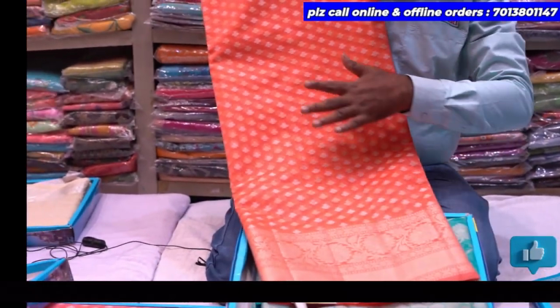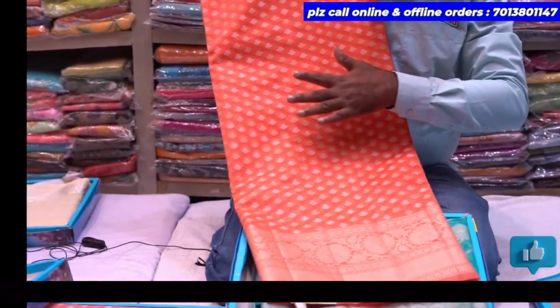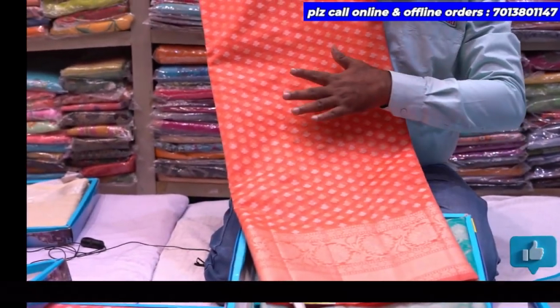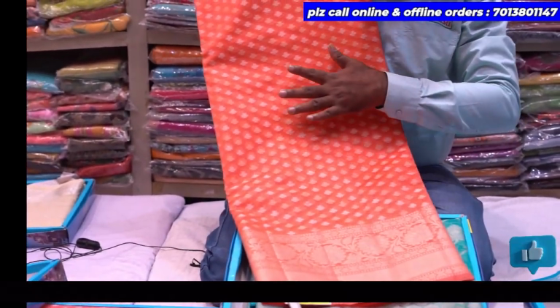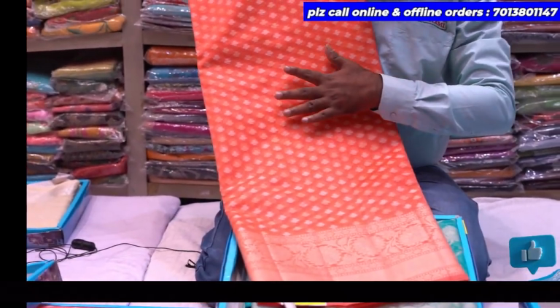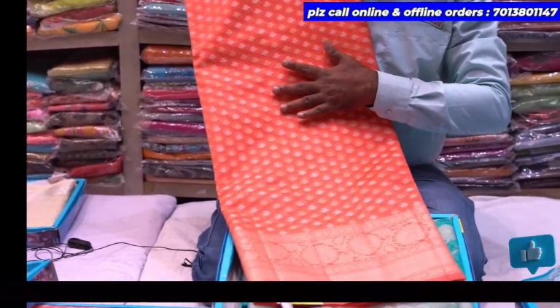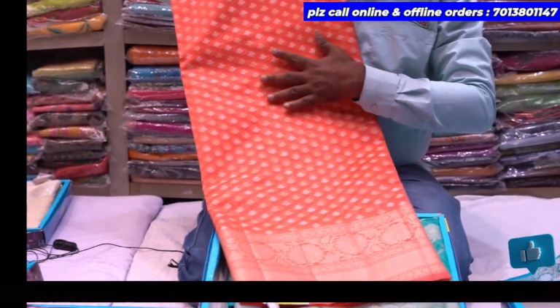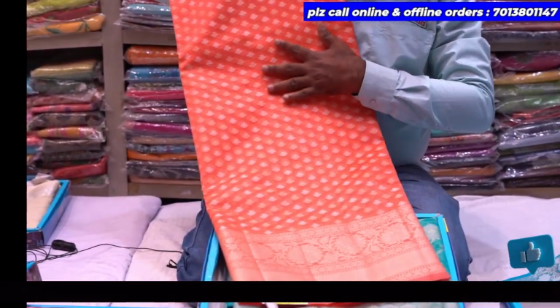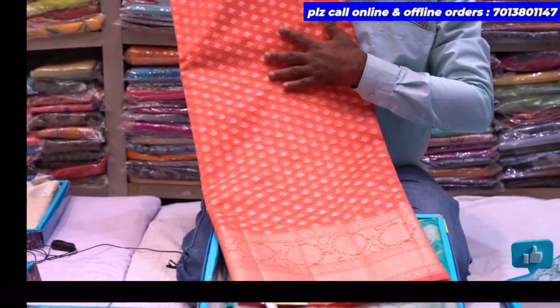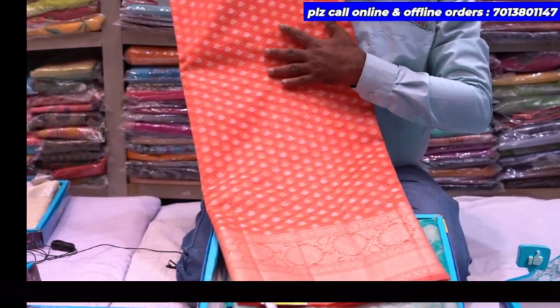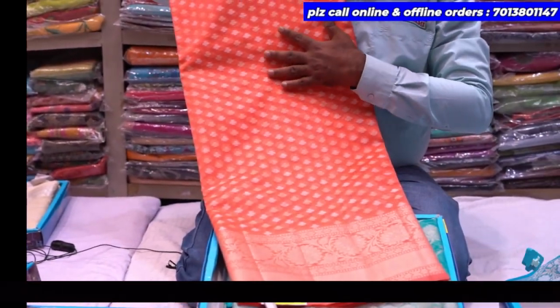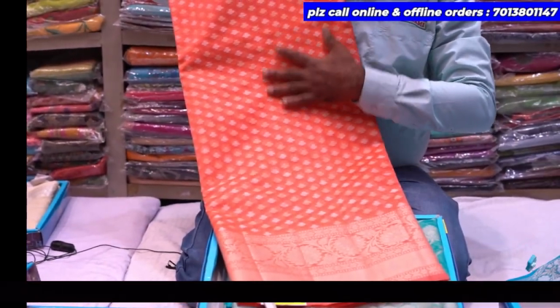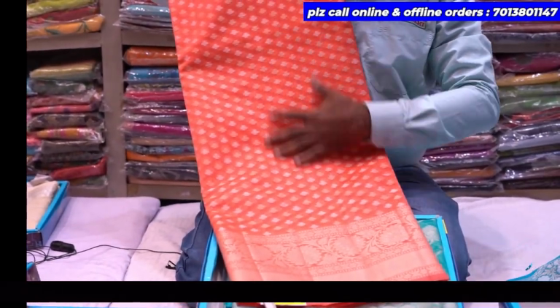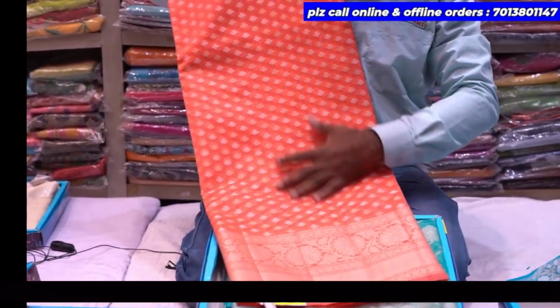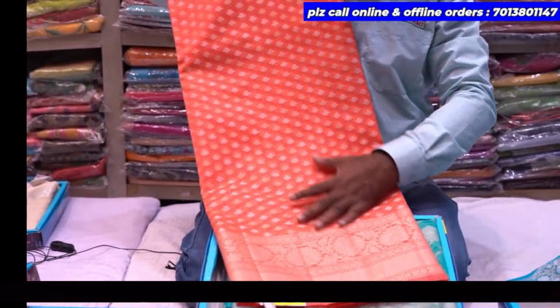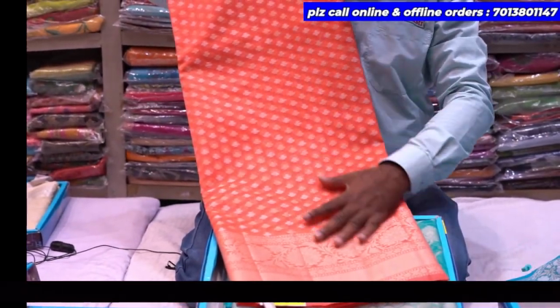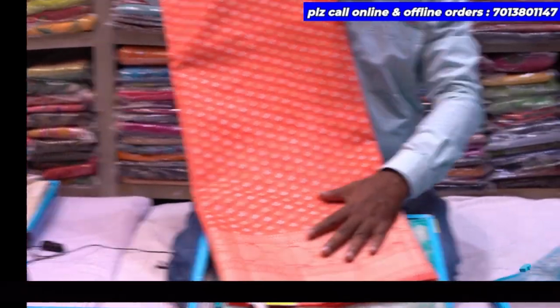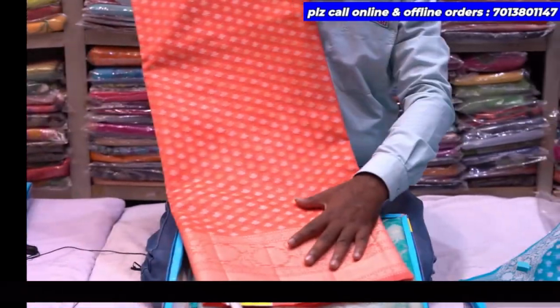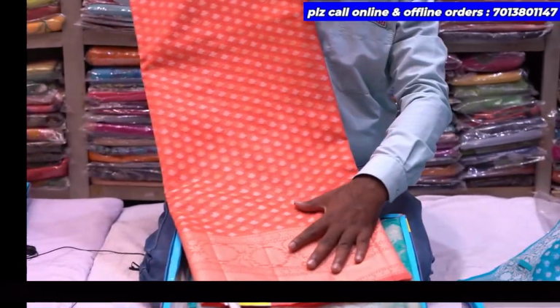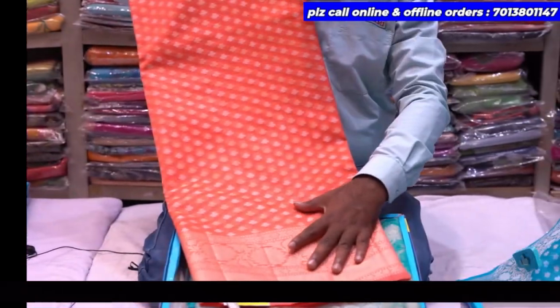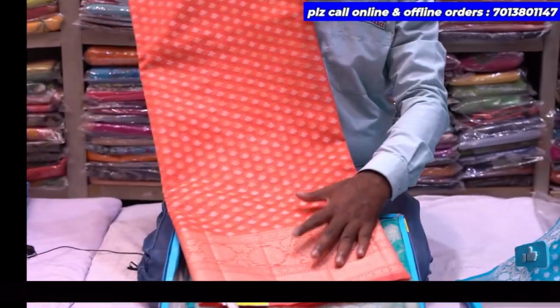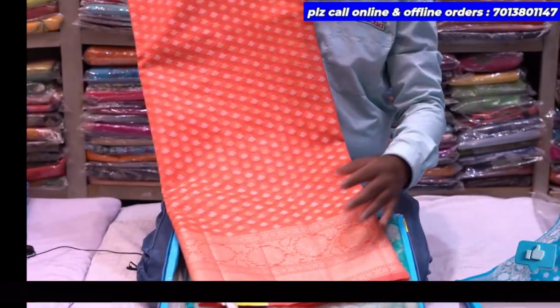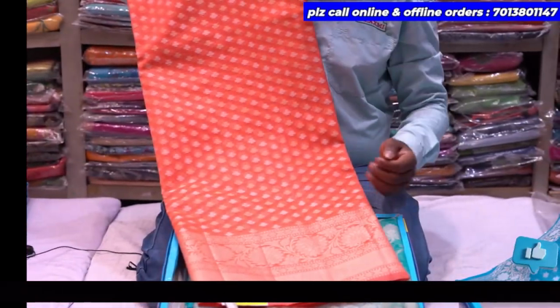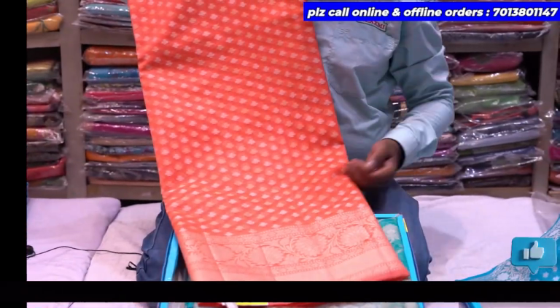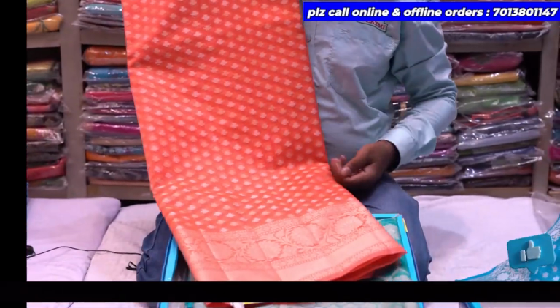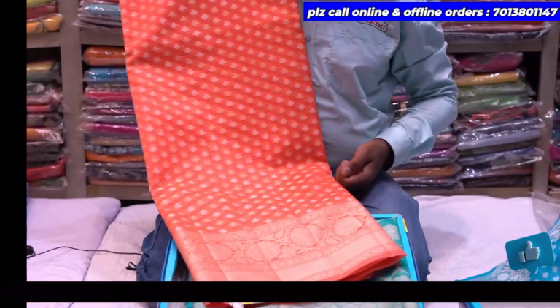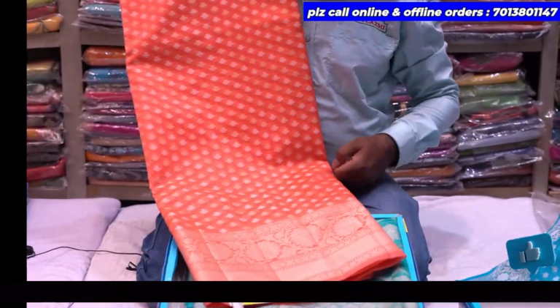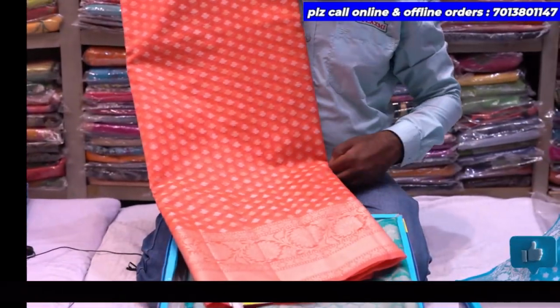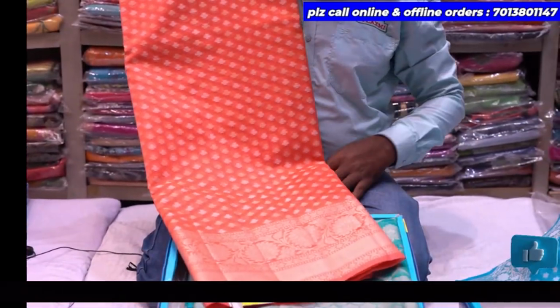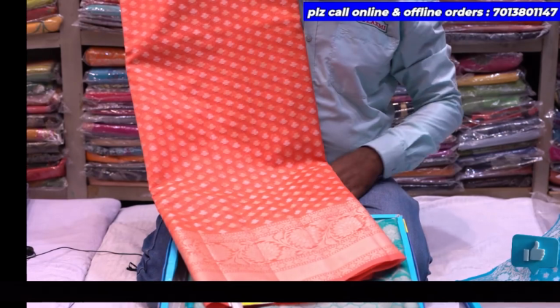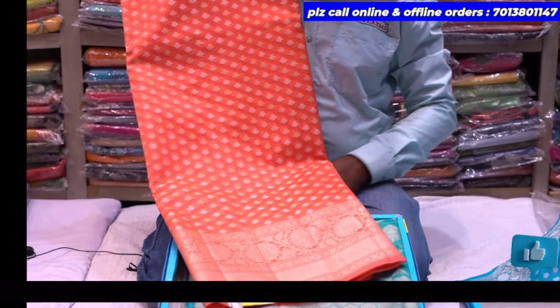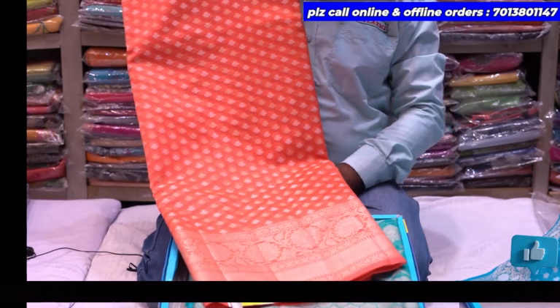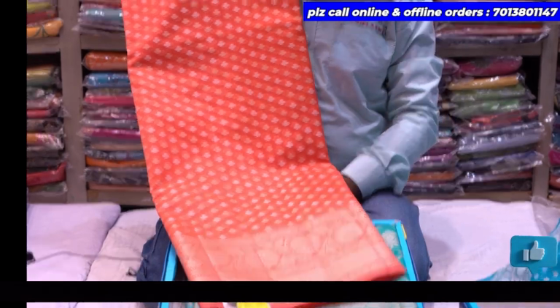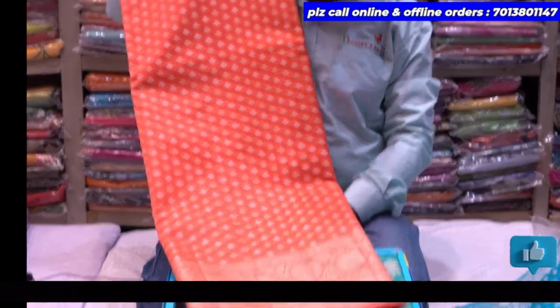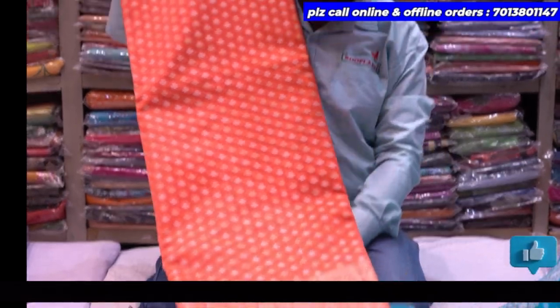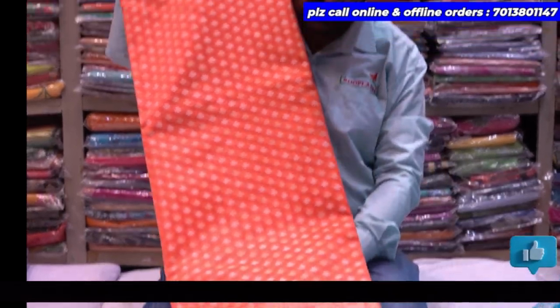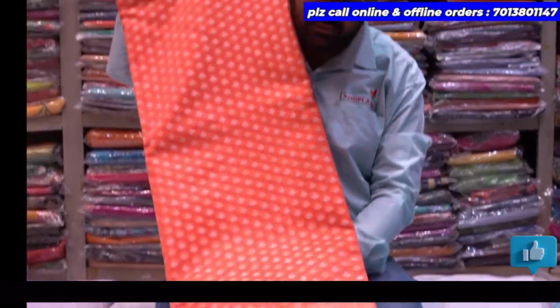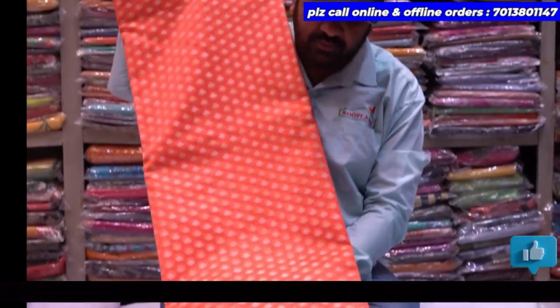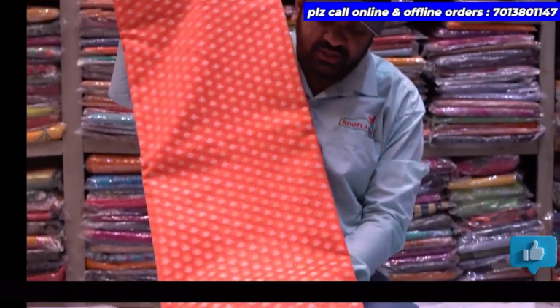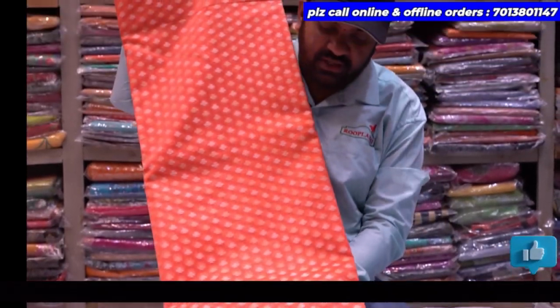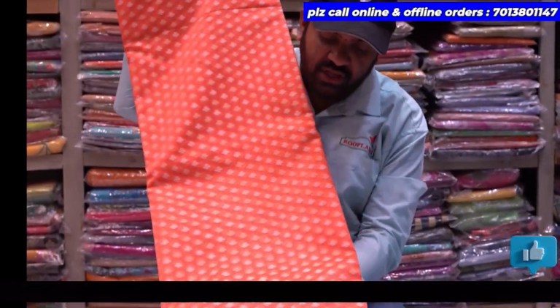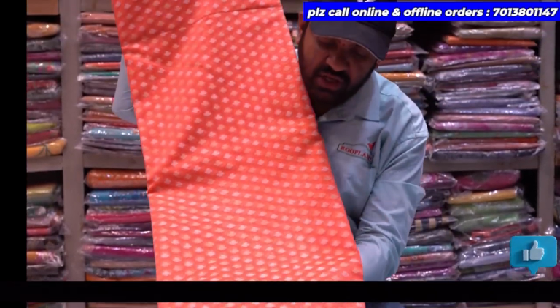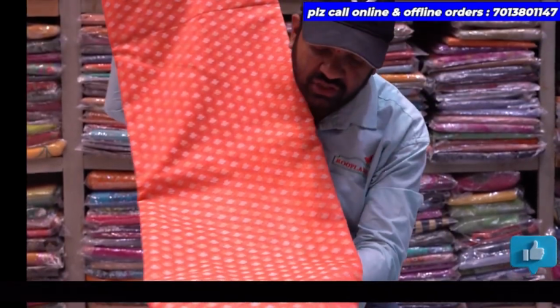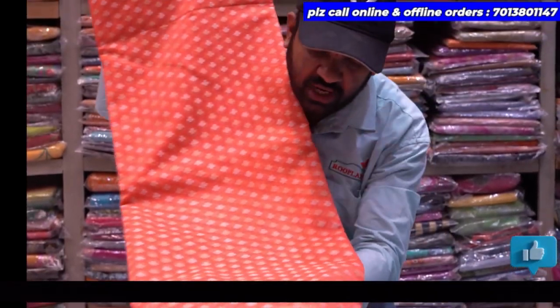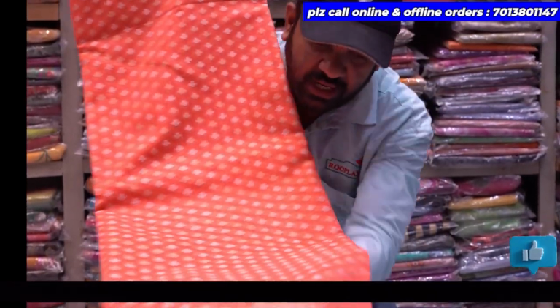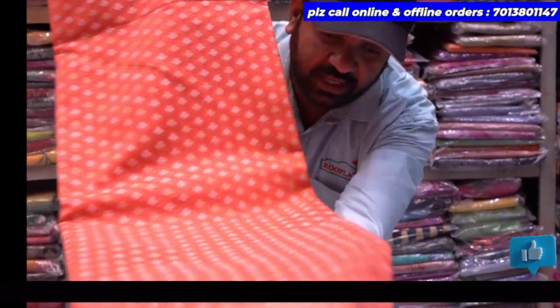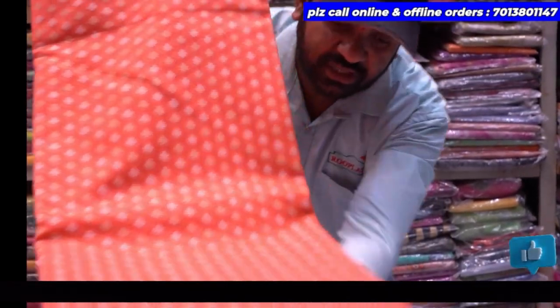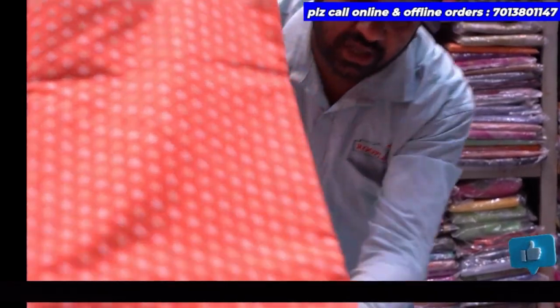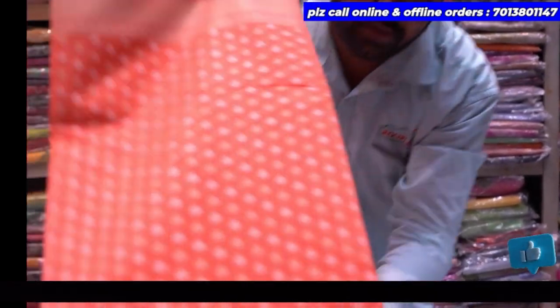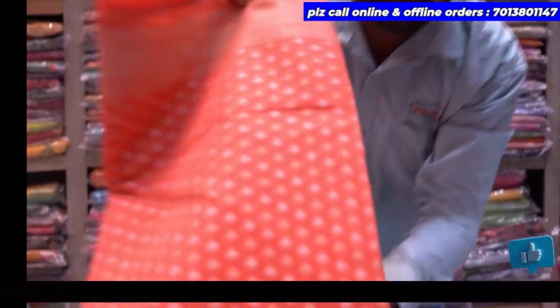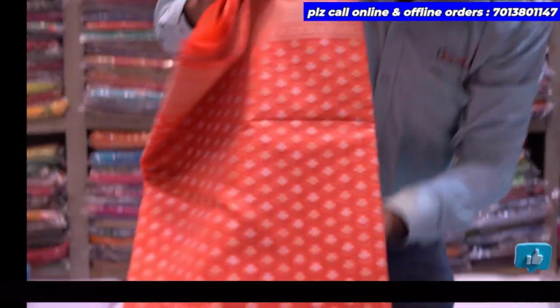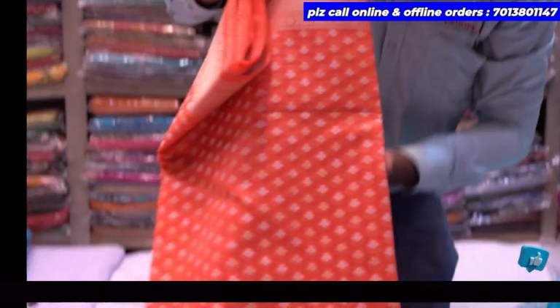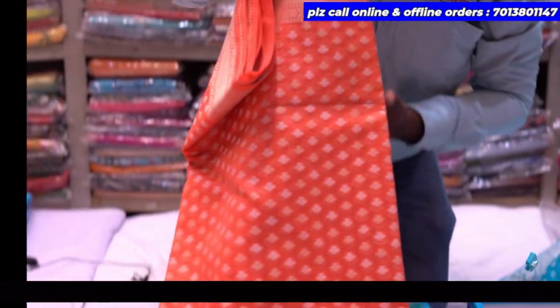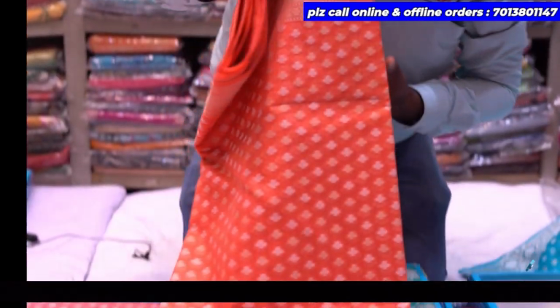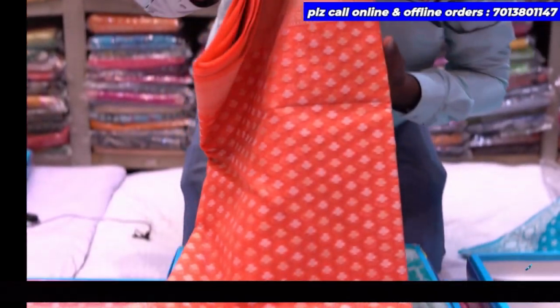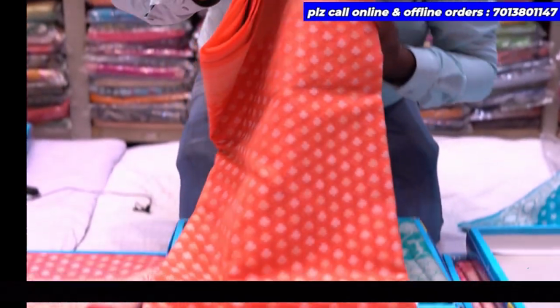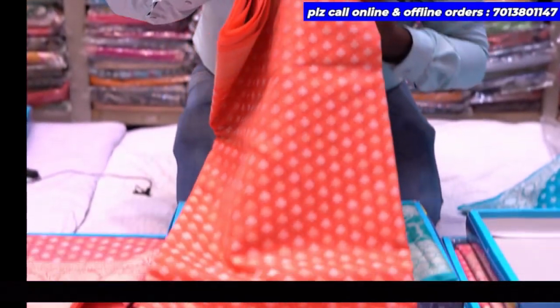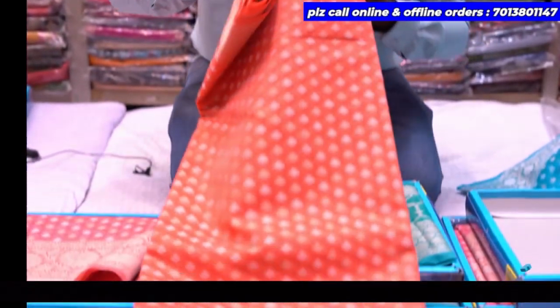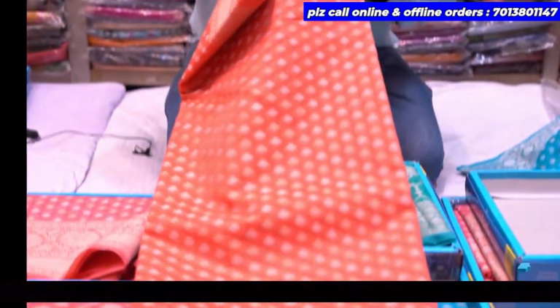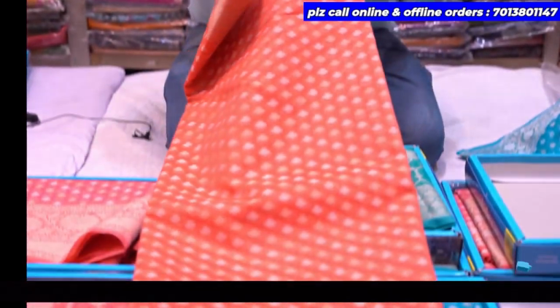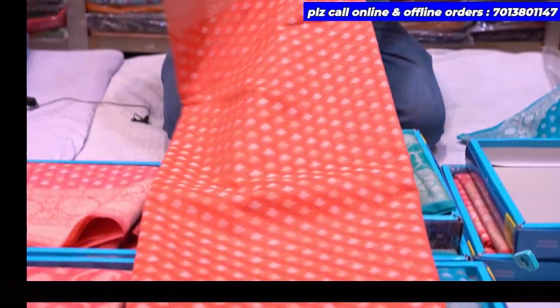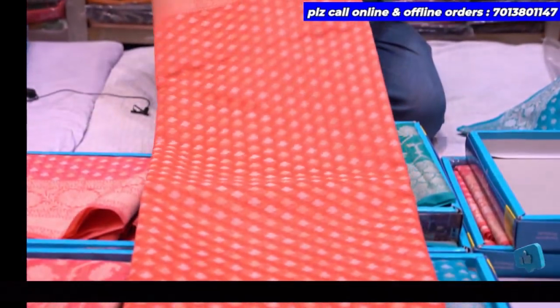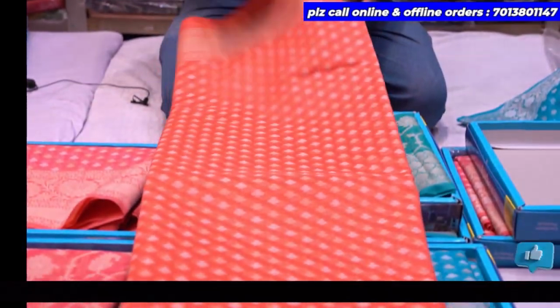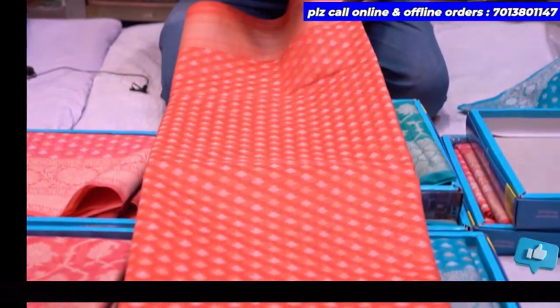This color is also a natural color. We are going to see the natural color.